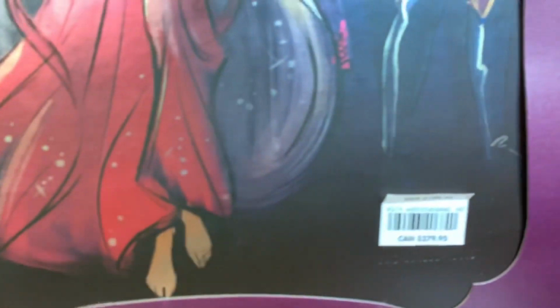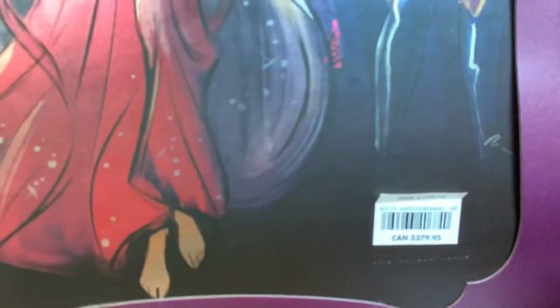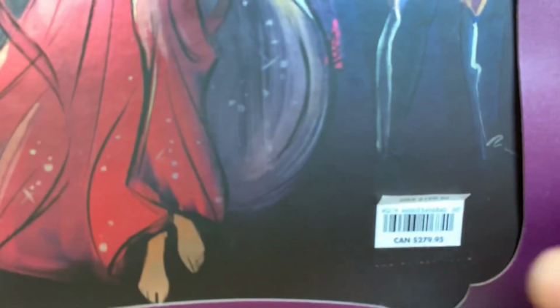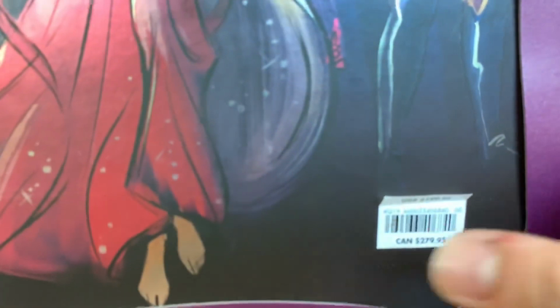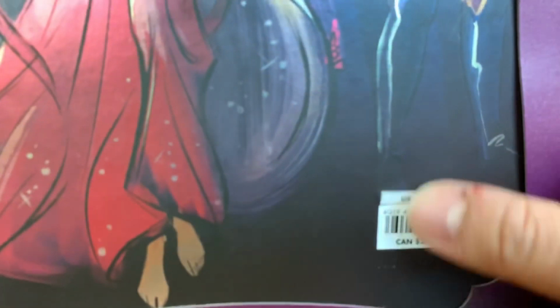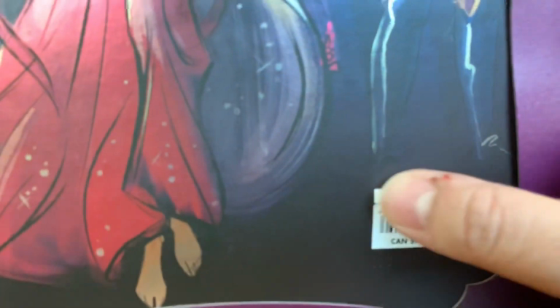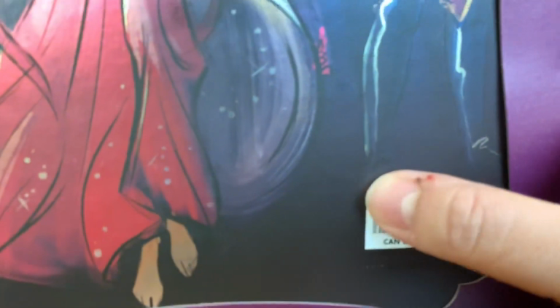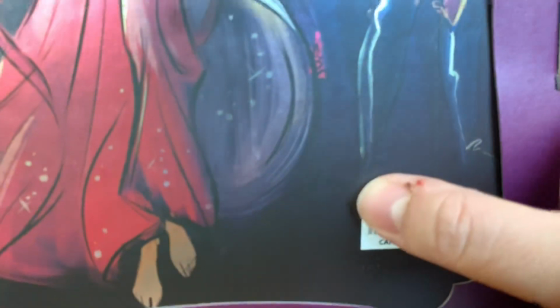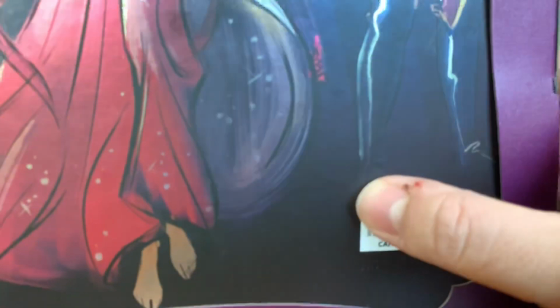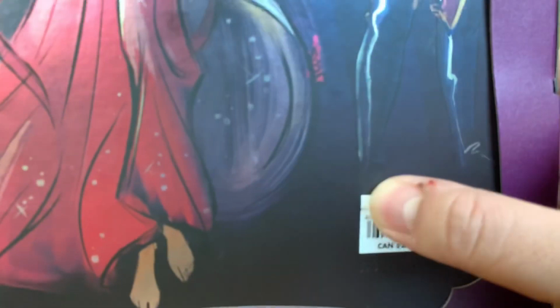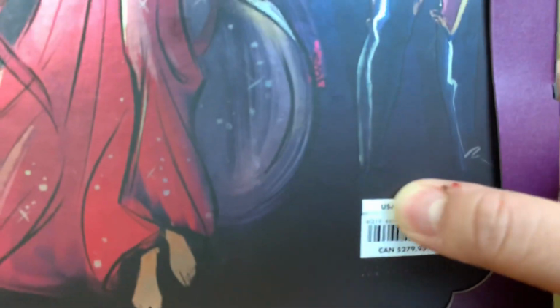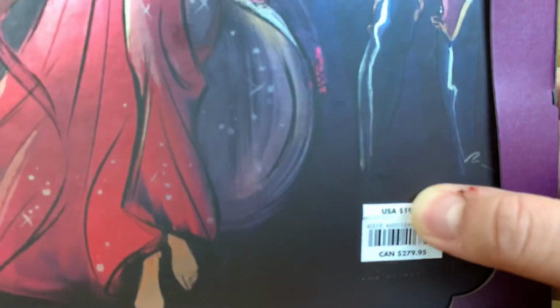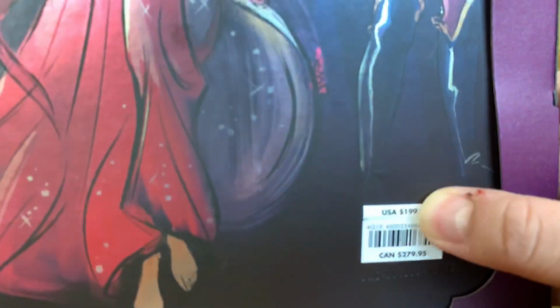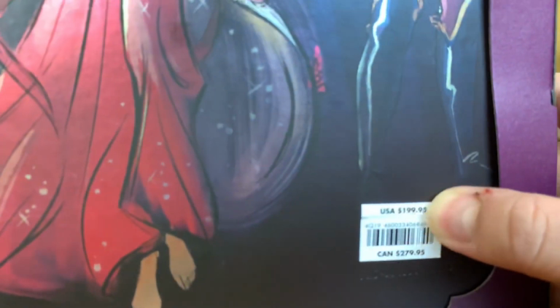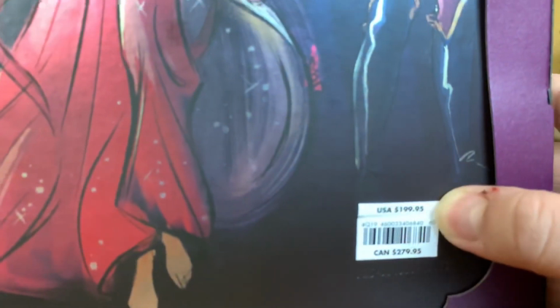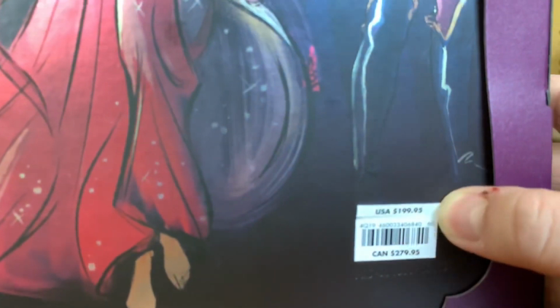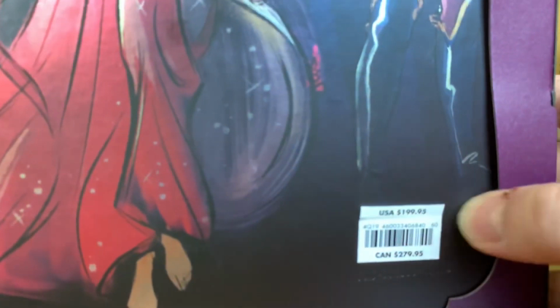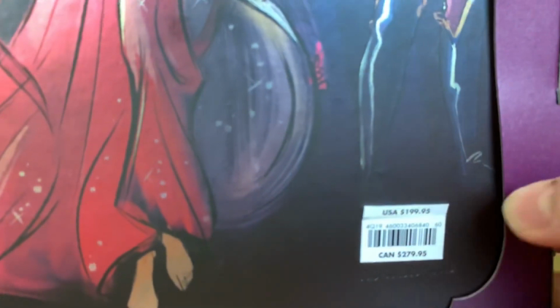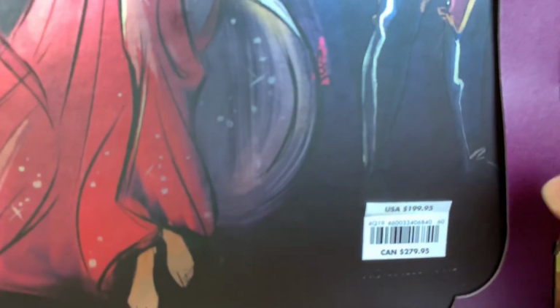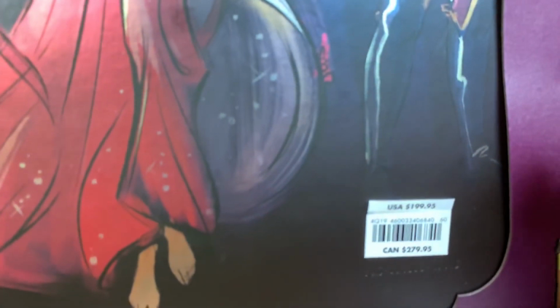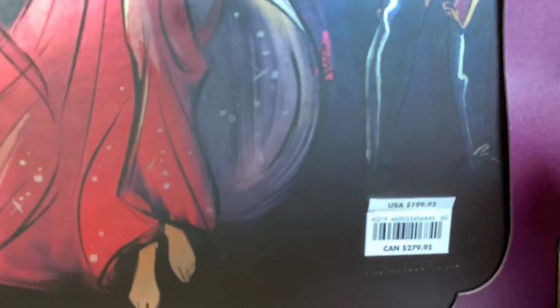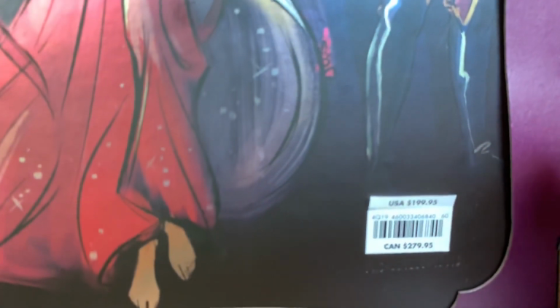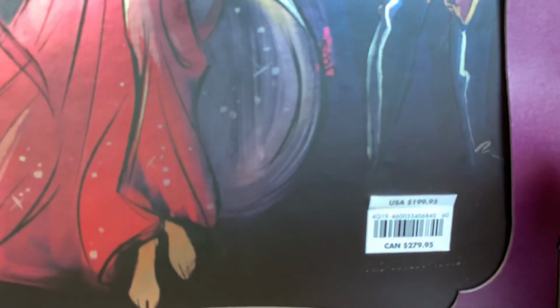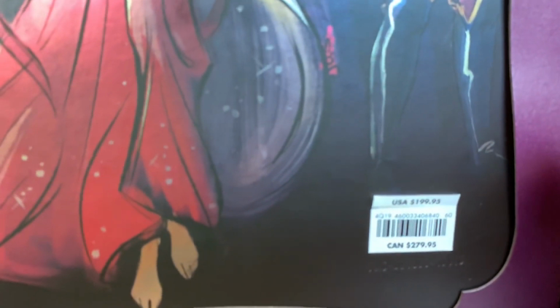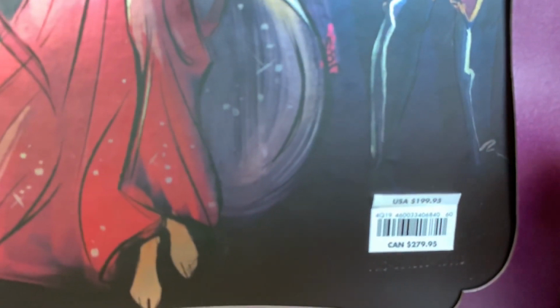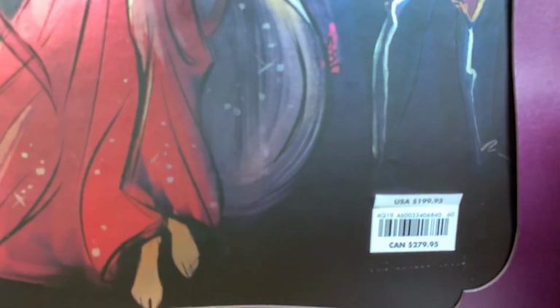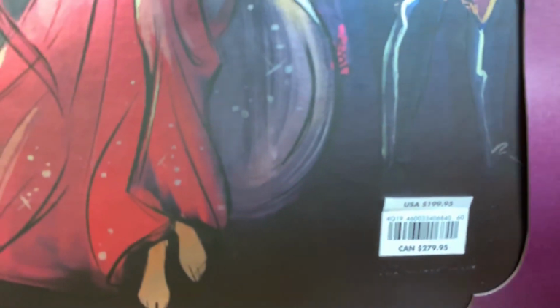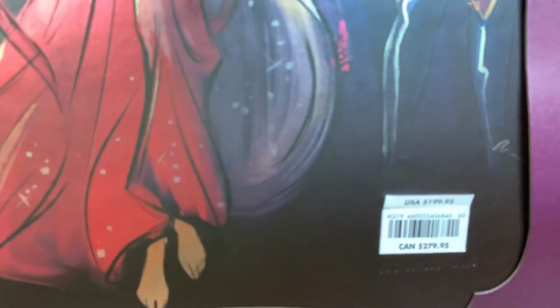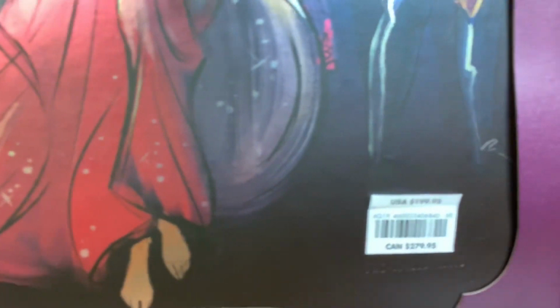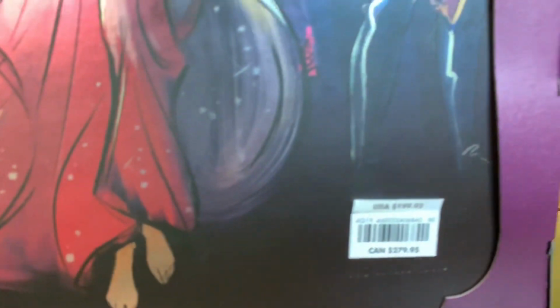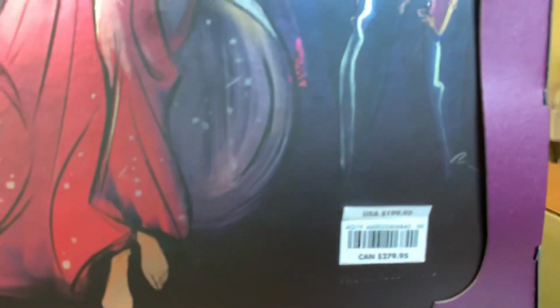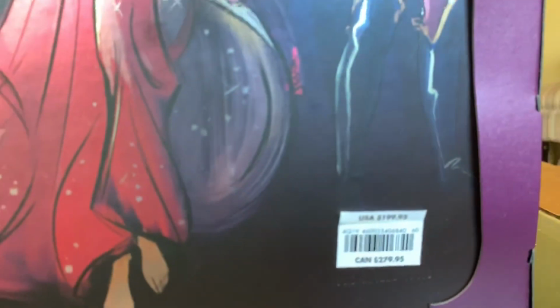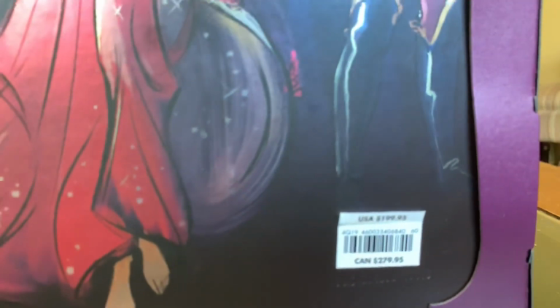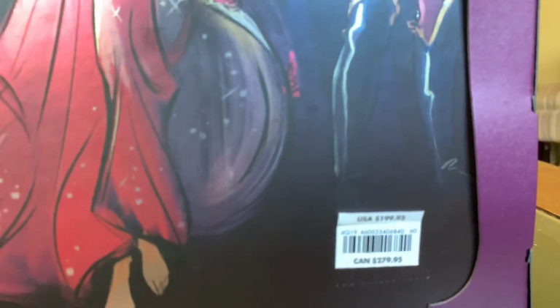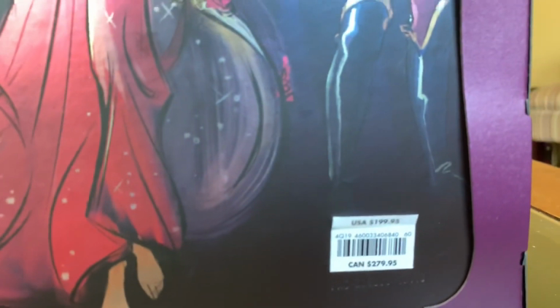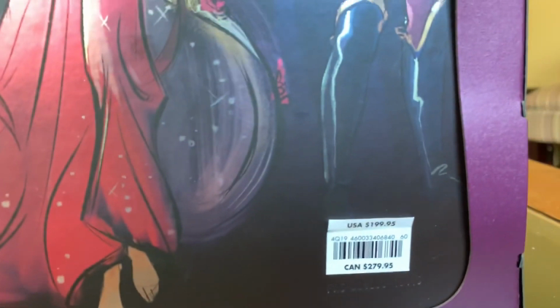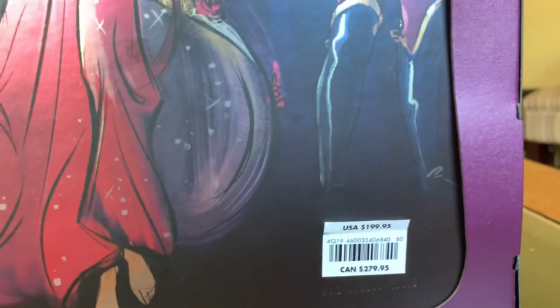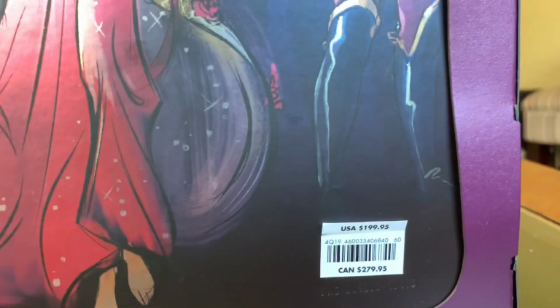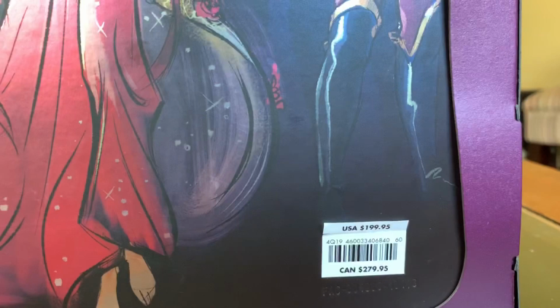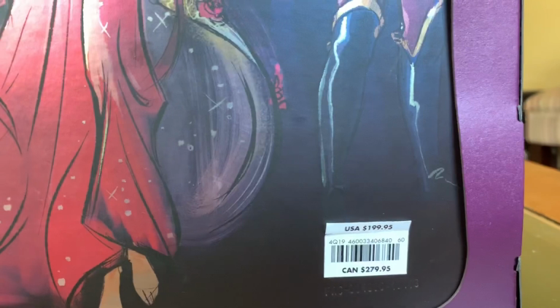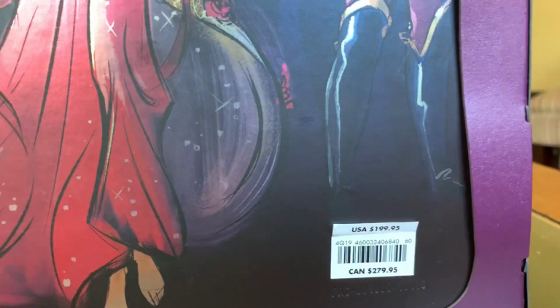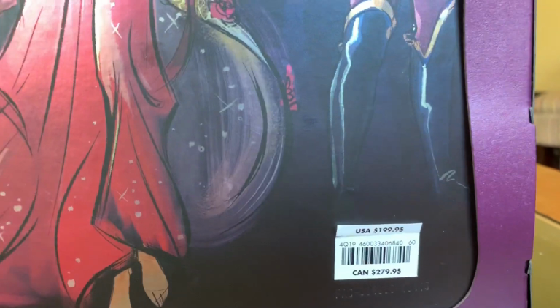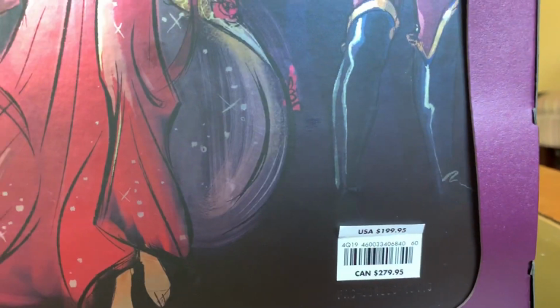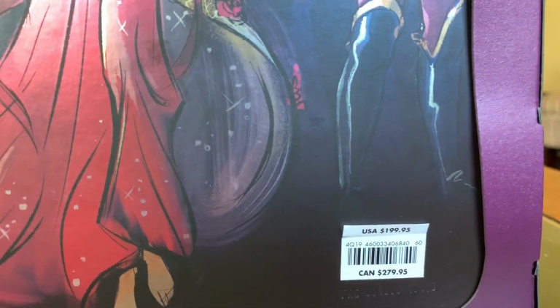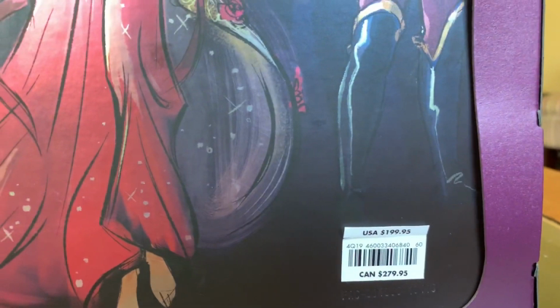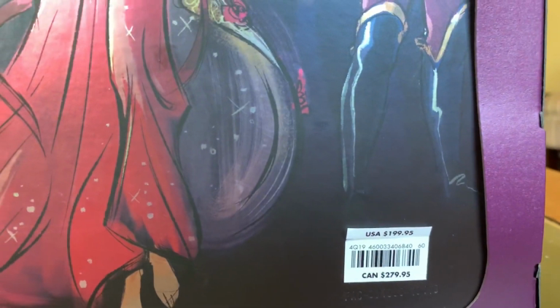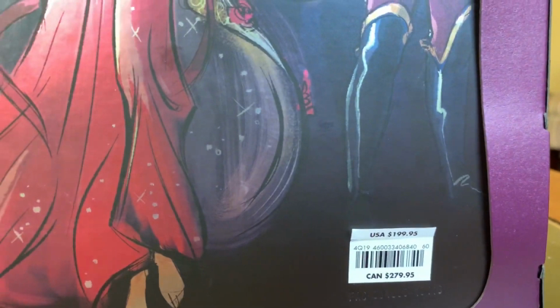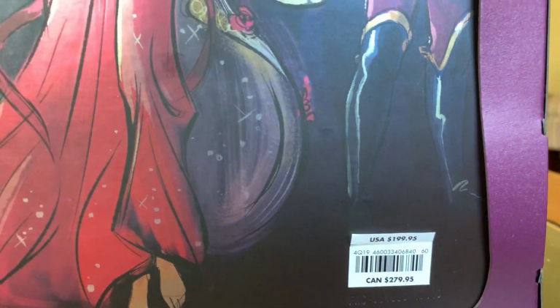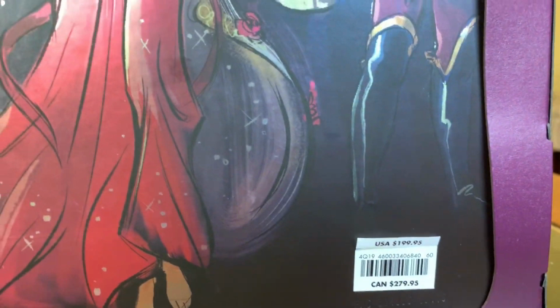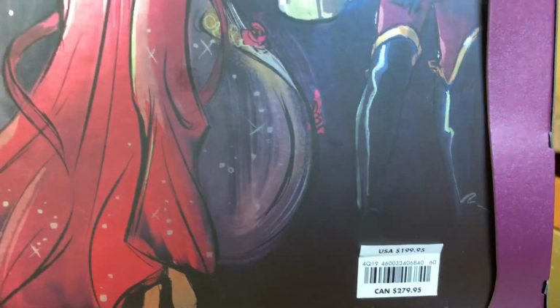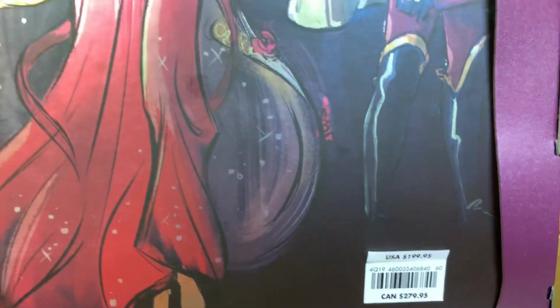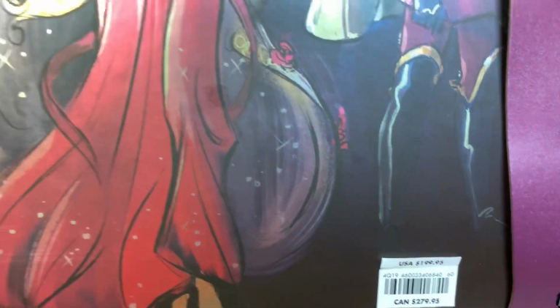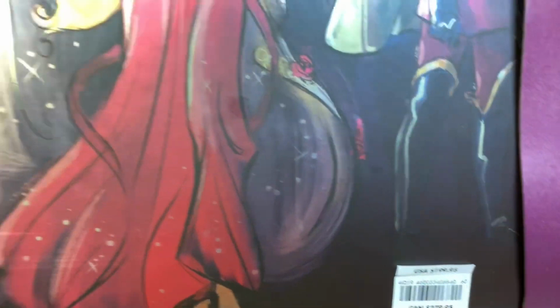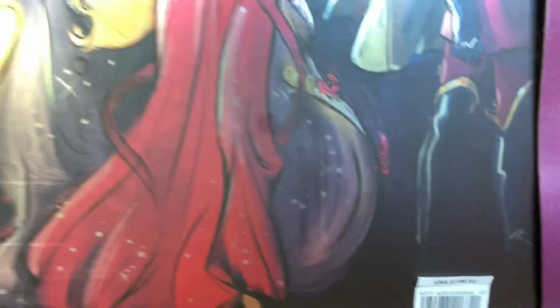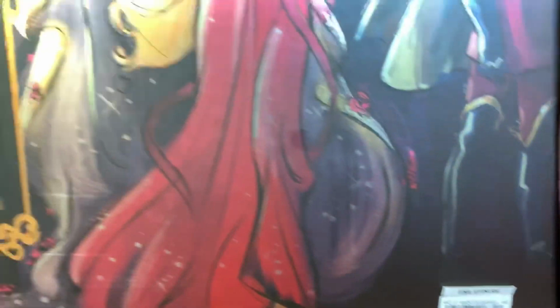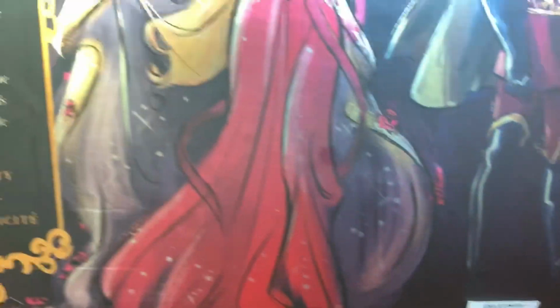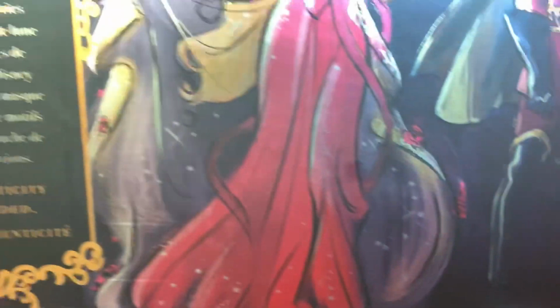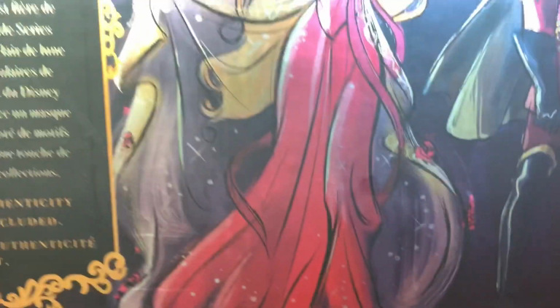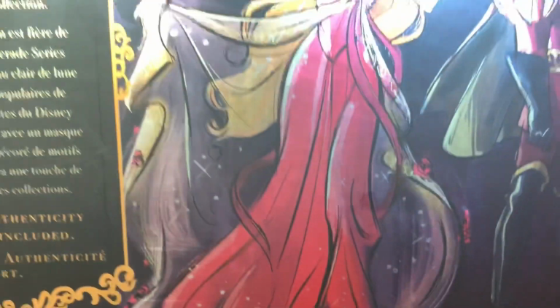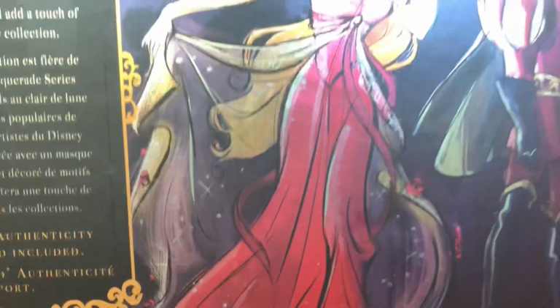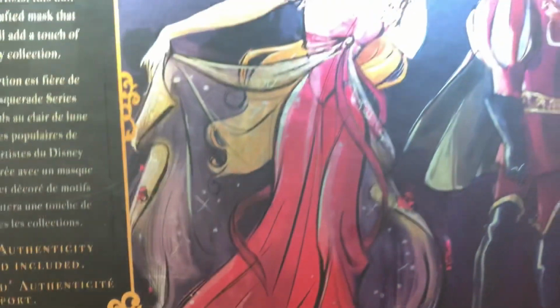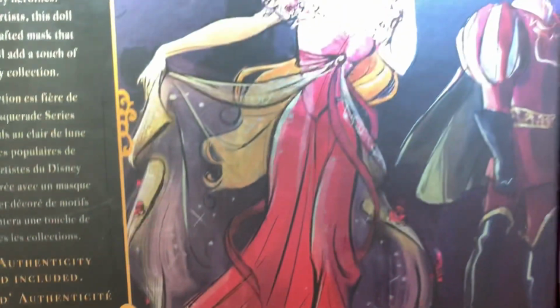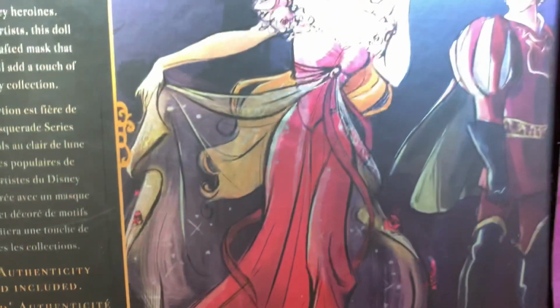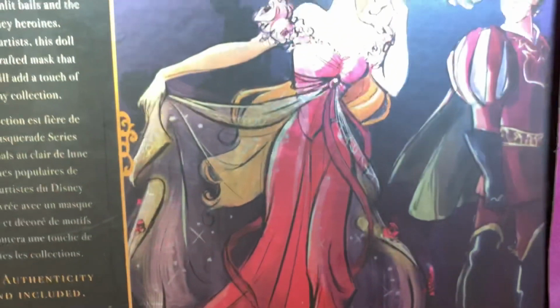Here's the back of the box. It says Disney Designer Collection Midnight Masquerade series. If you'd like to read a little bit about the dolls, you can — it's in English and then again in French. It also states that a Certificate of Authenticity and Display Stand is included. The price on these — they did raise them — was $199.95, which I know made a lot of people angry, but it is what it is.